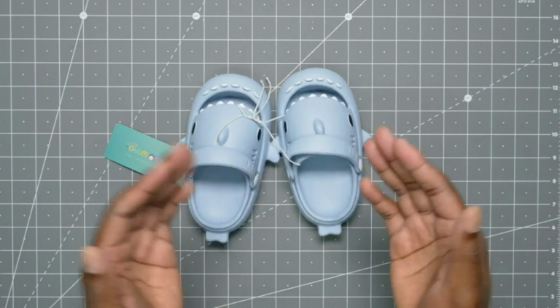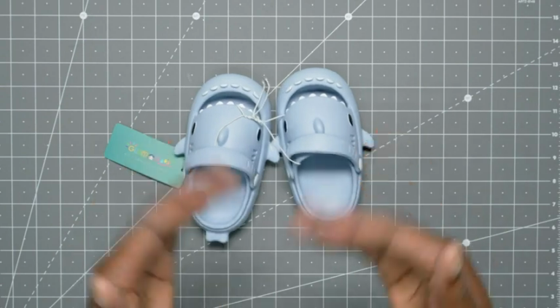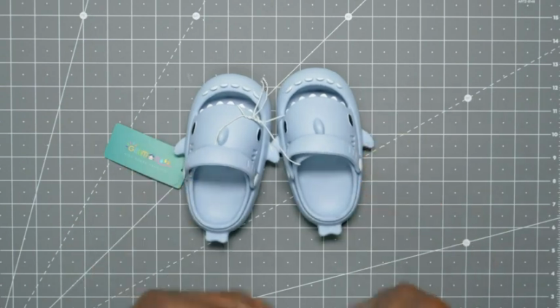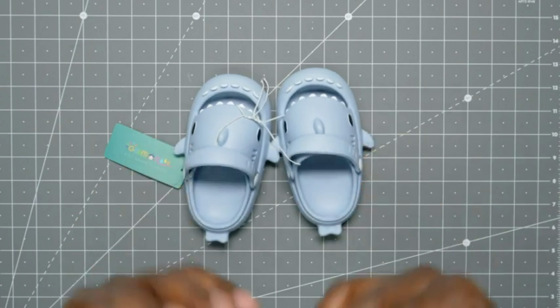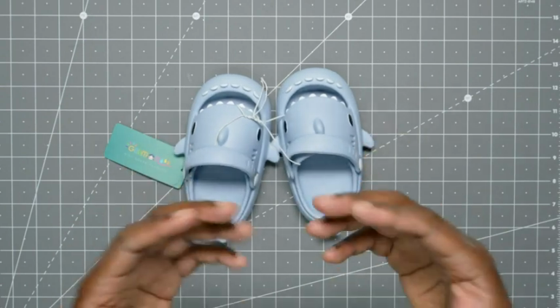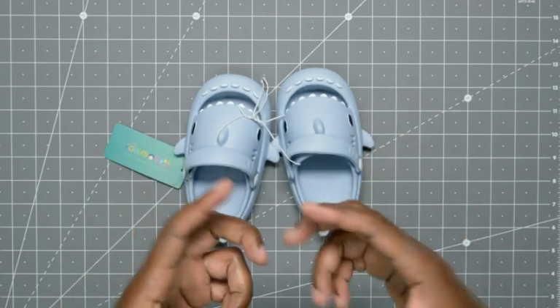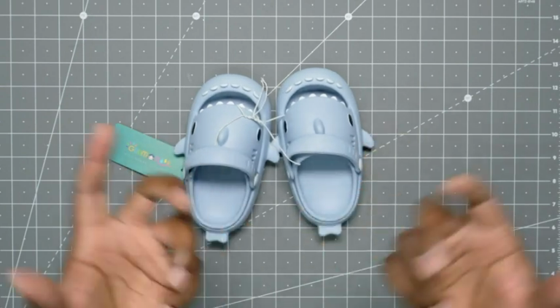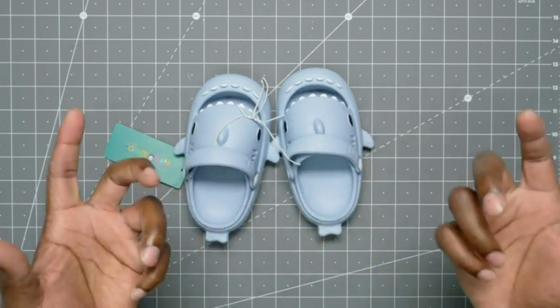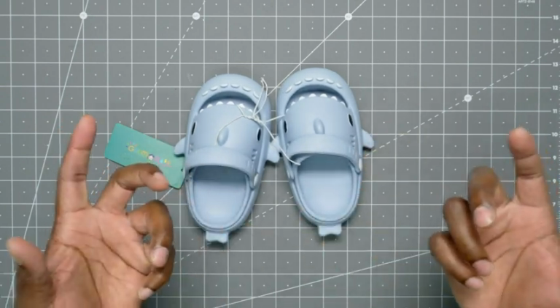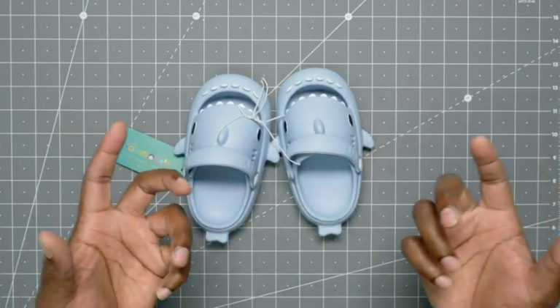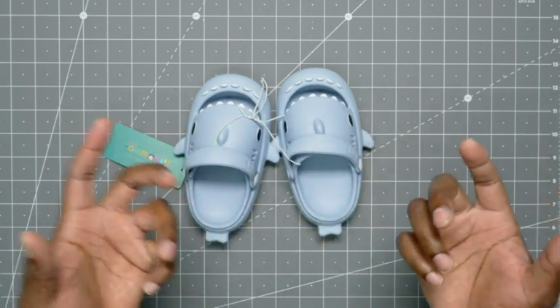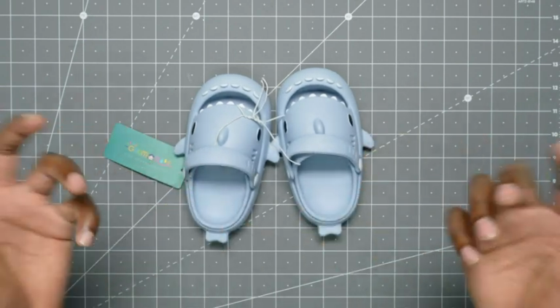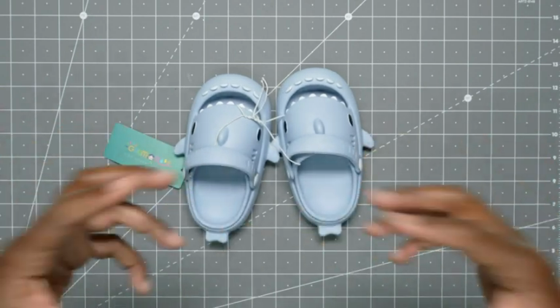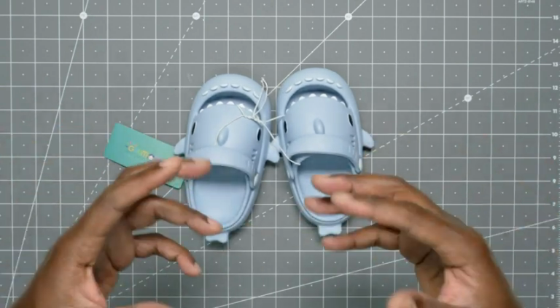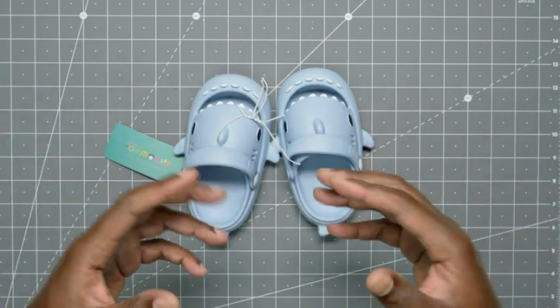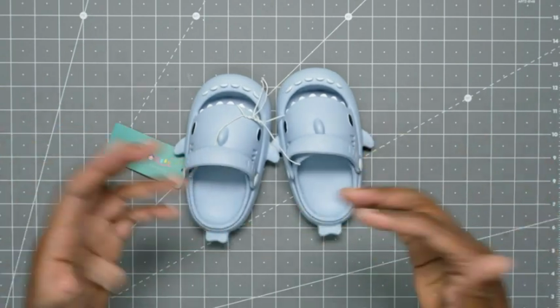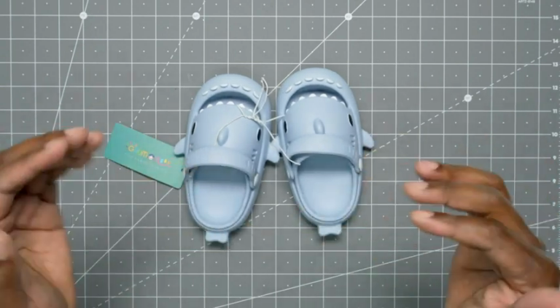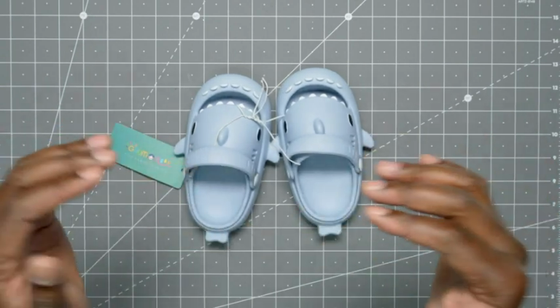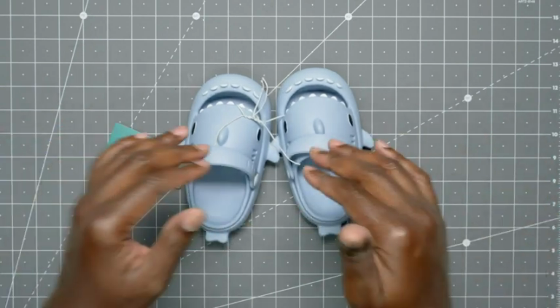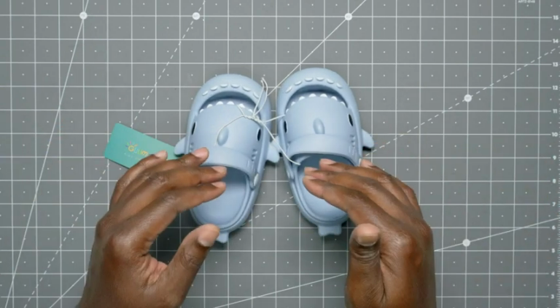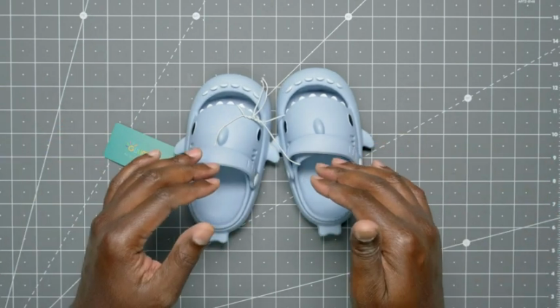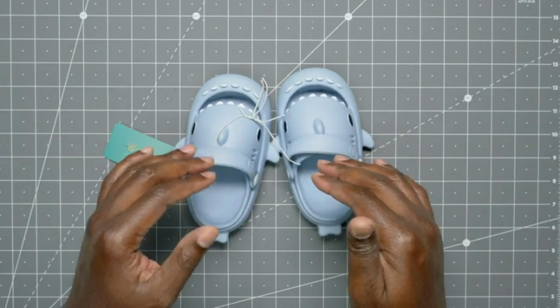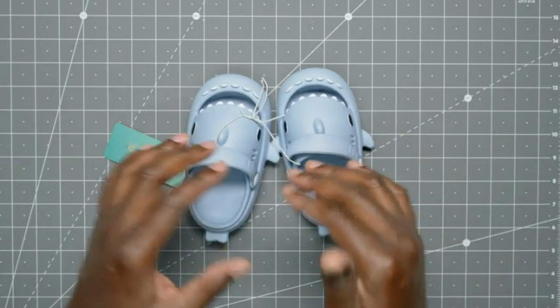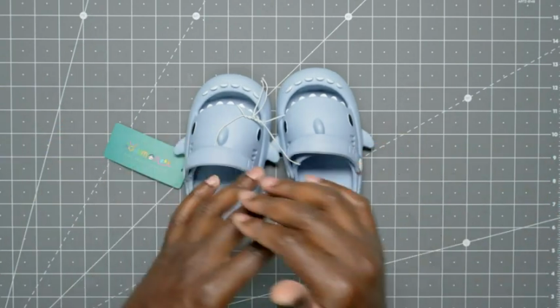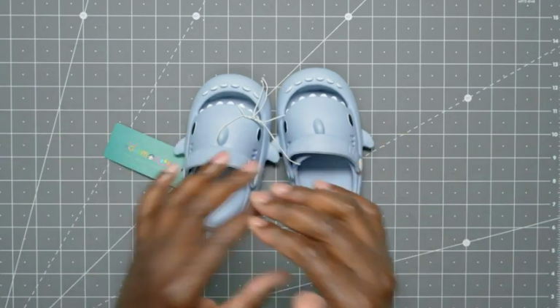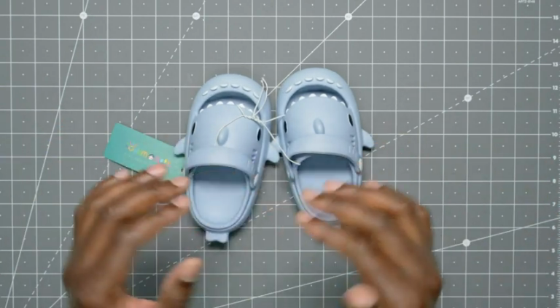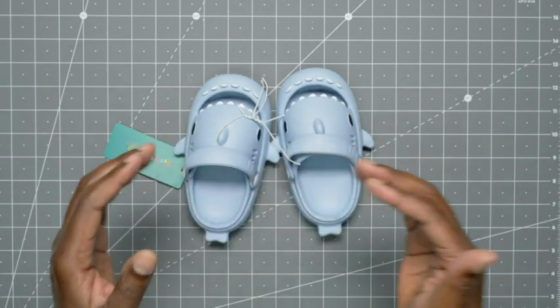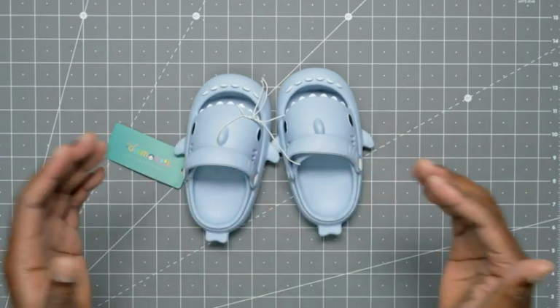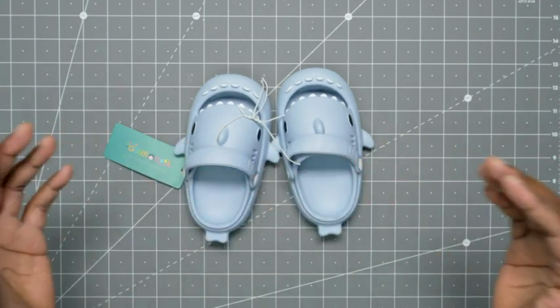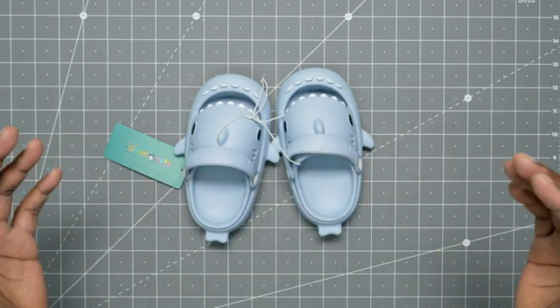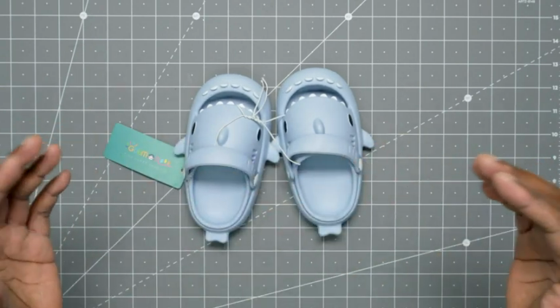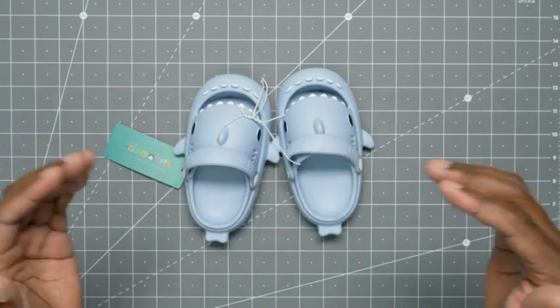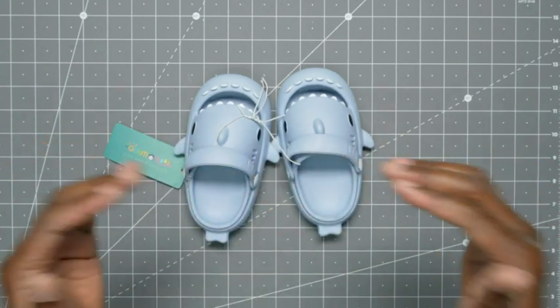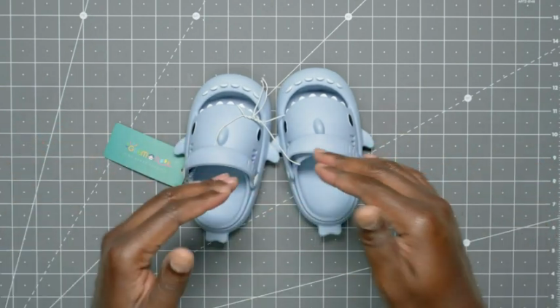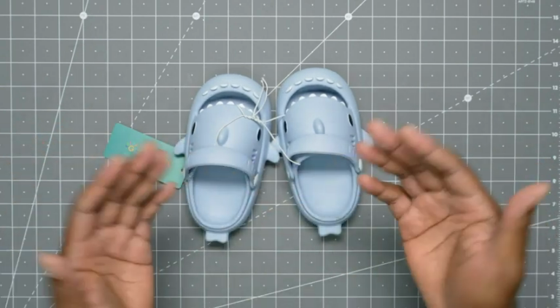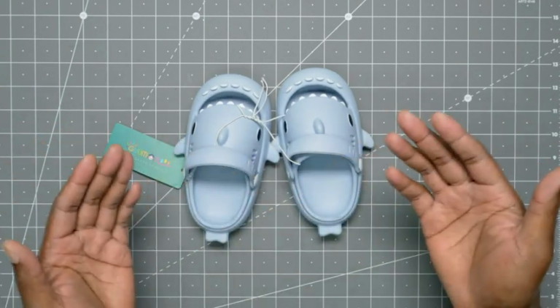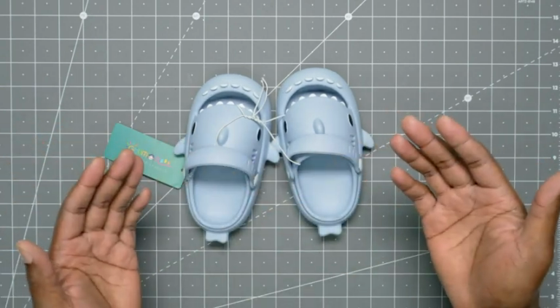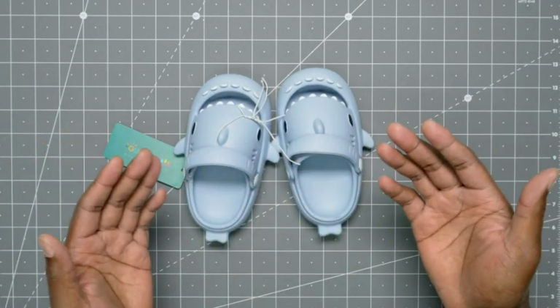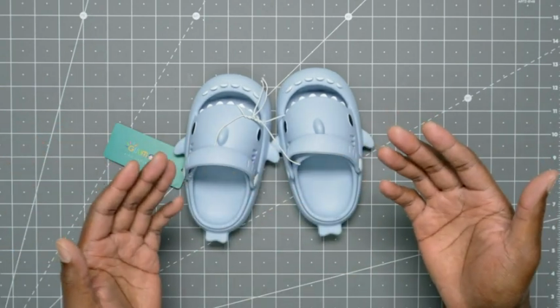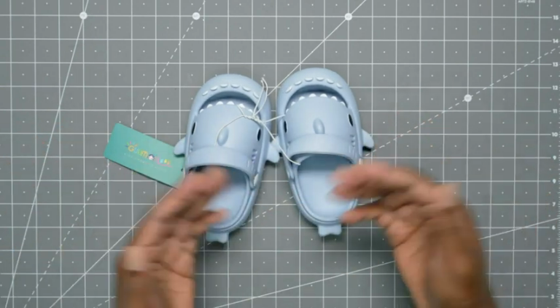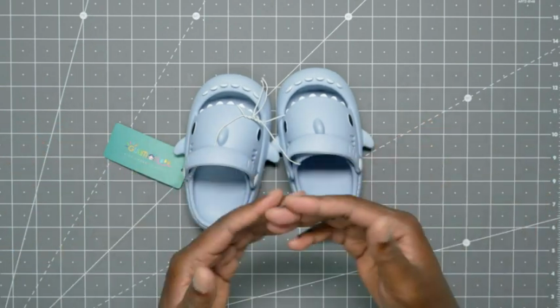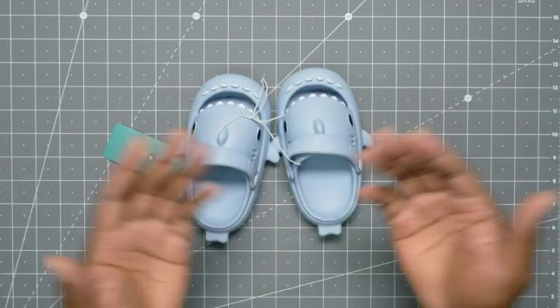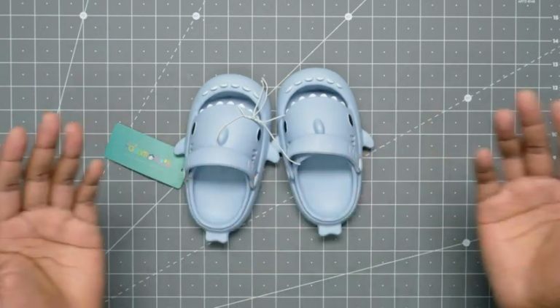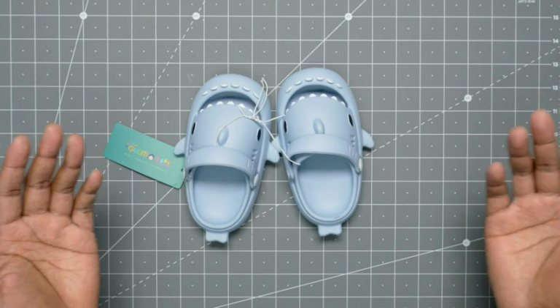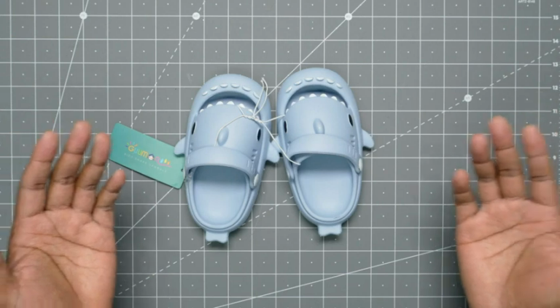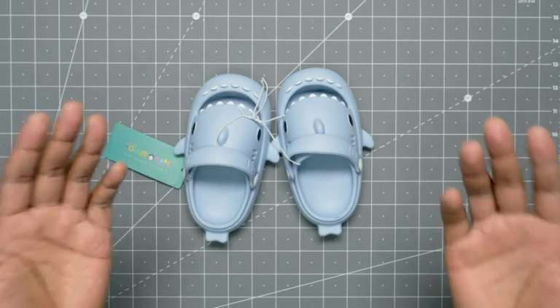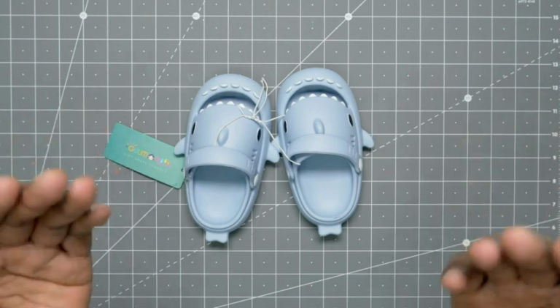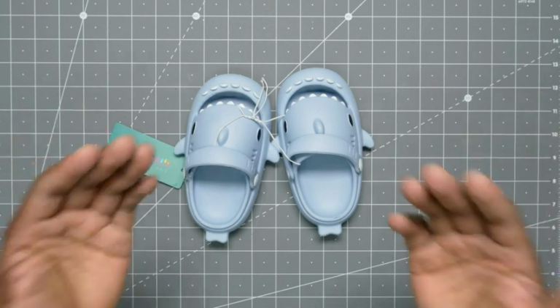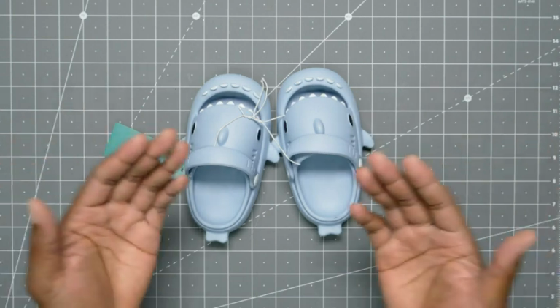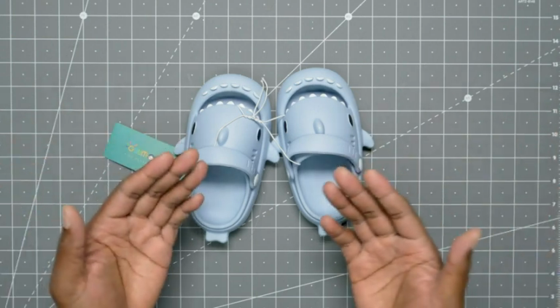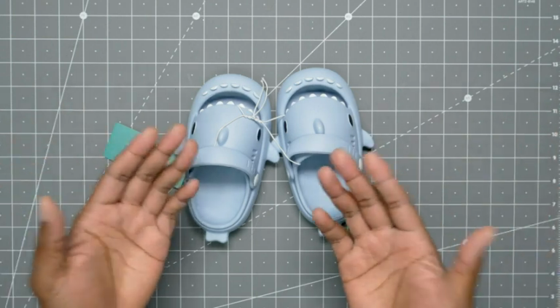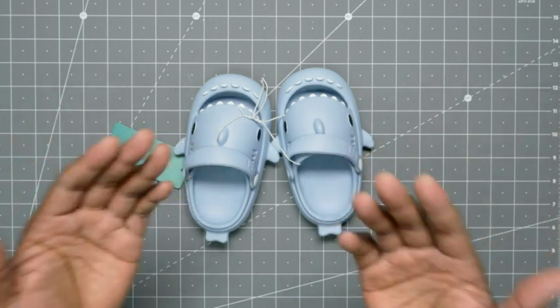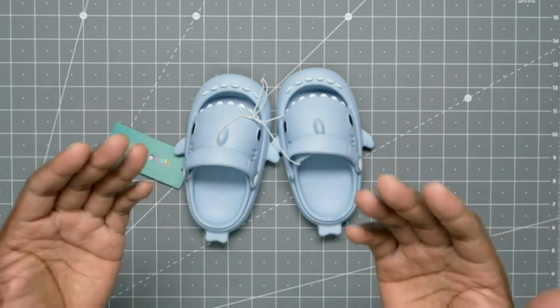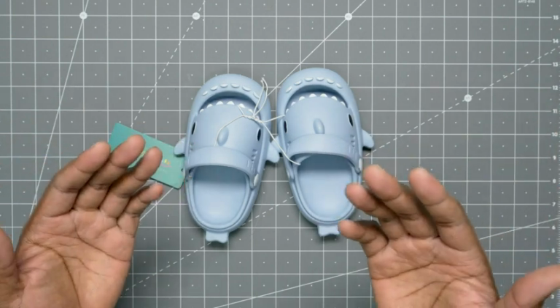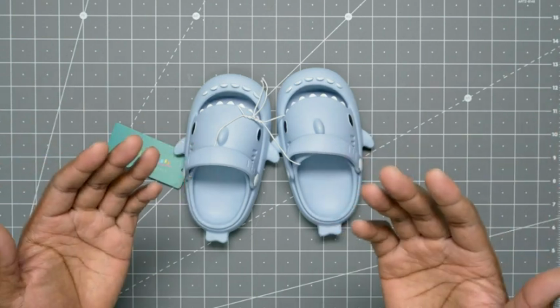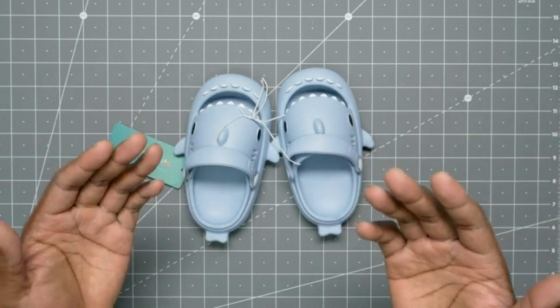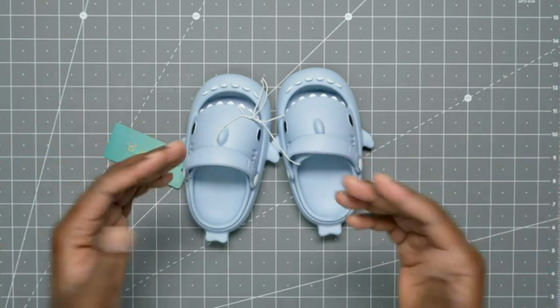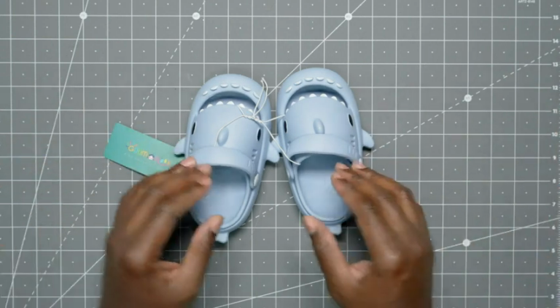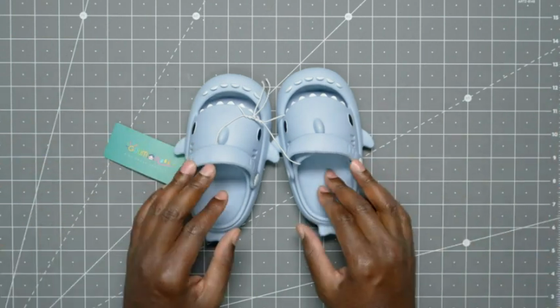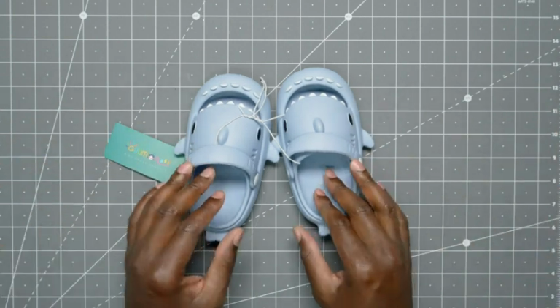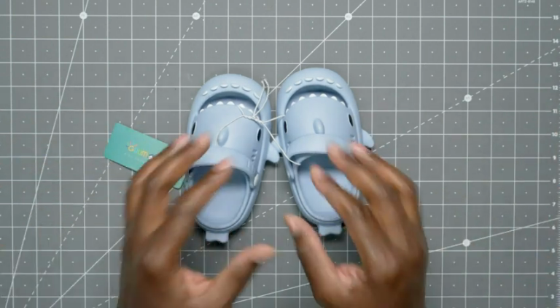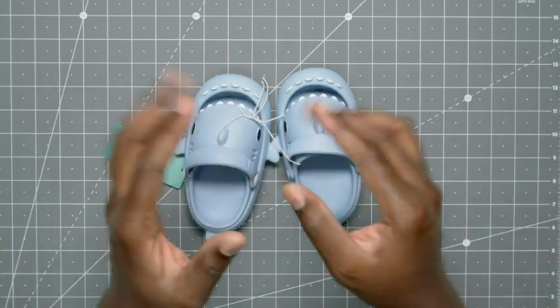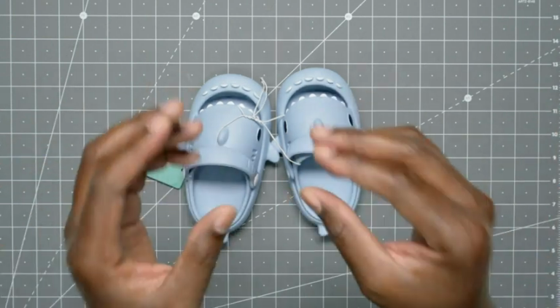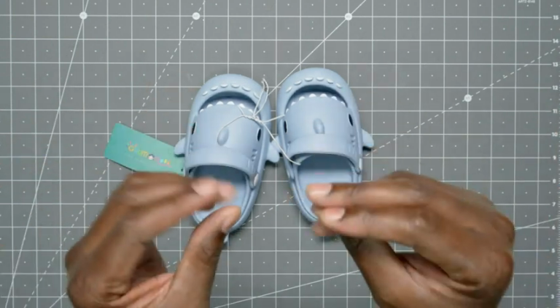Especially since we have a lot of pine needles that fall, I always want to check and make sure there aren't any pine needles inside, because I don't want her to get a splinter.